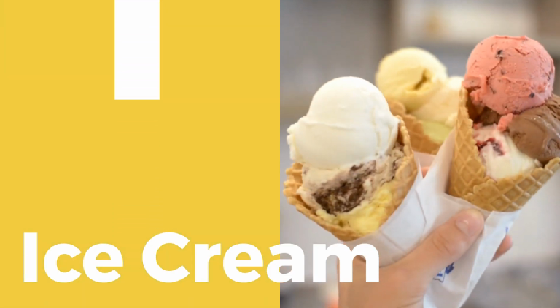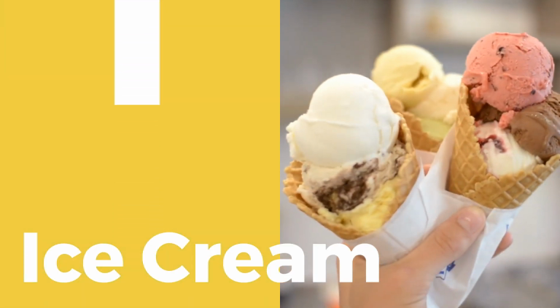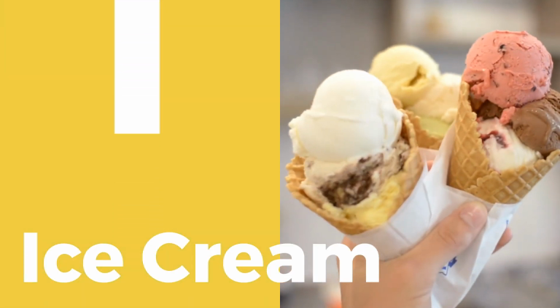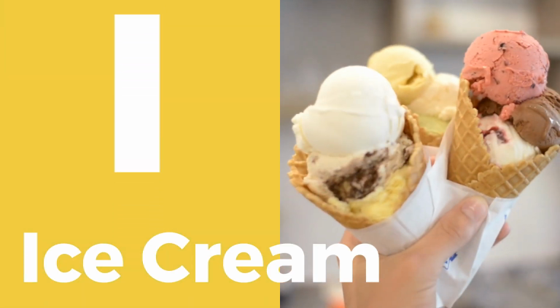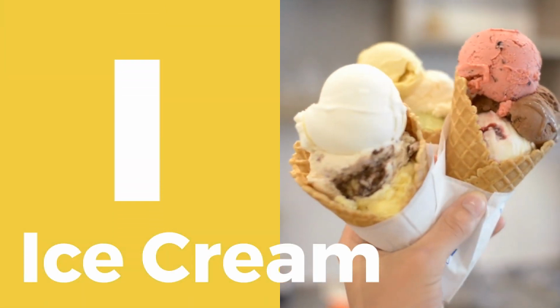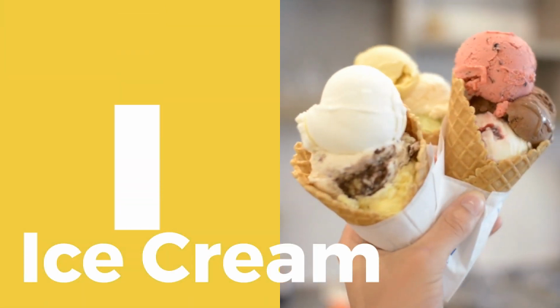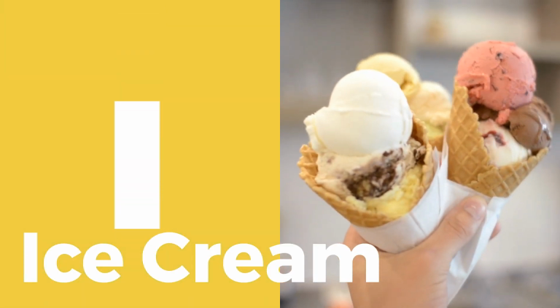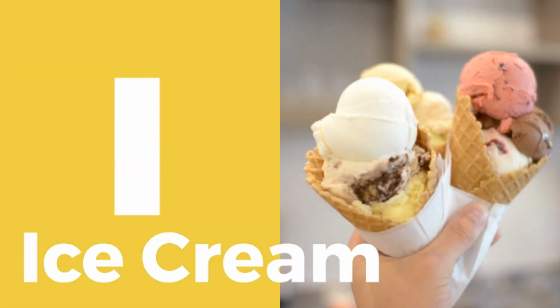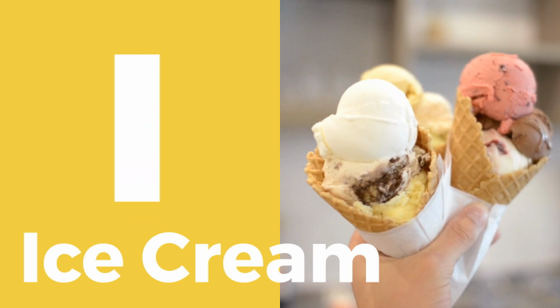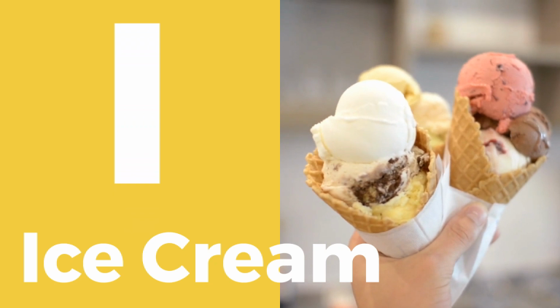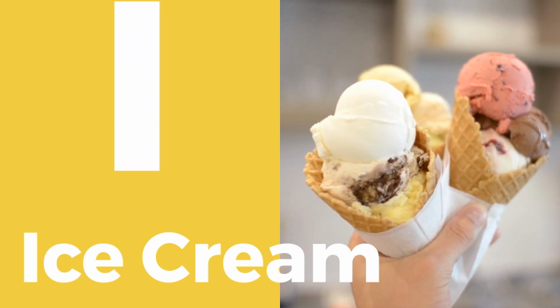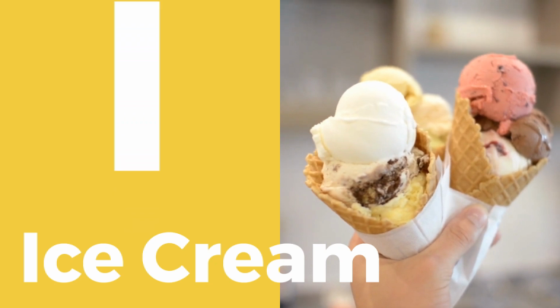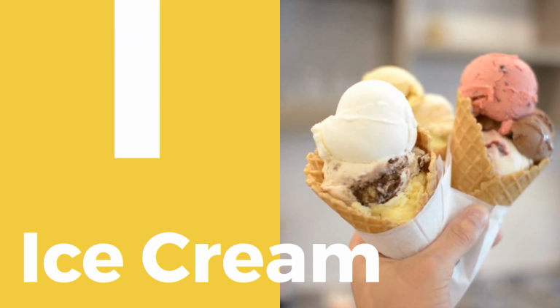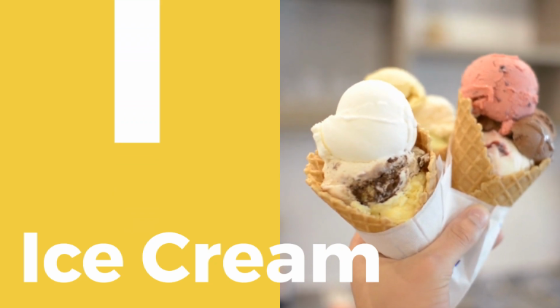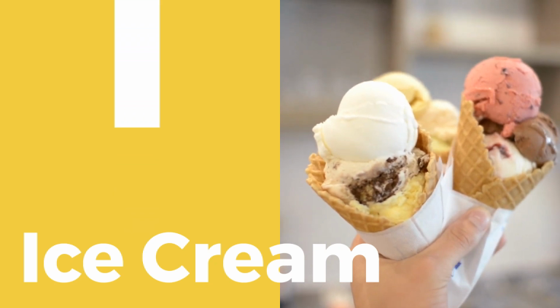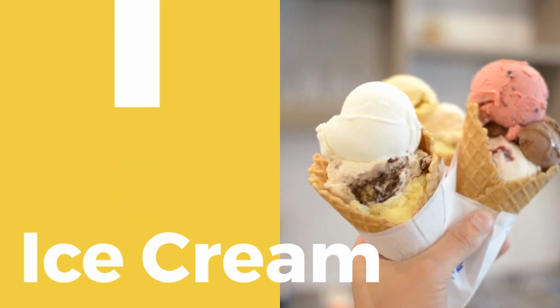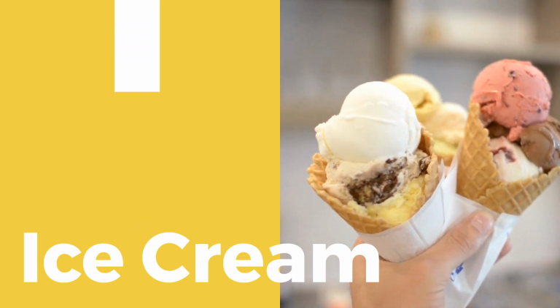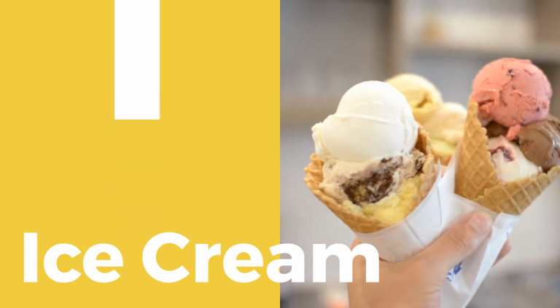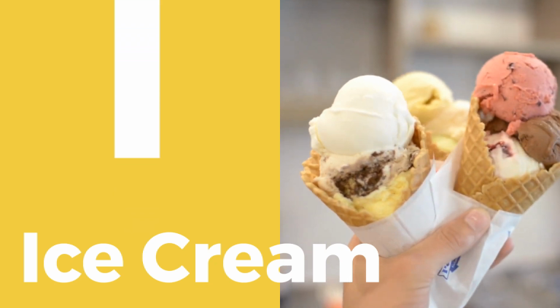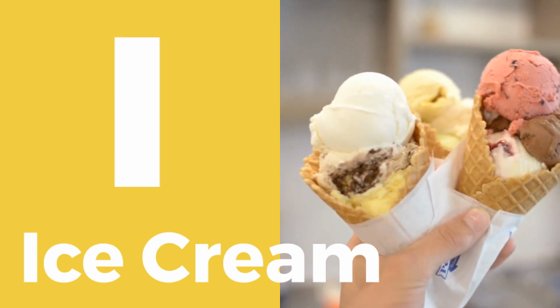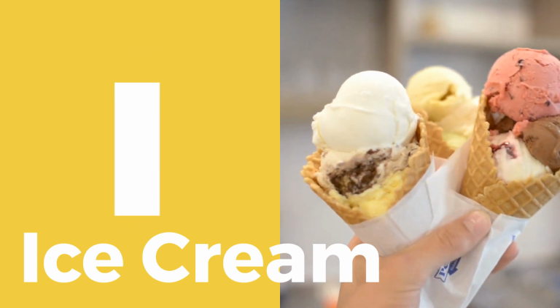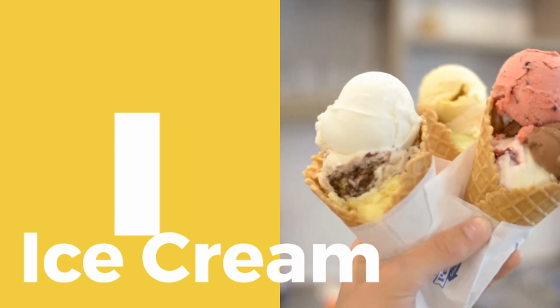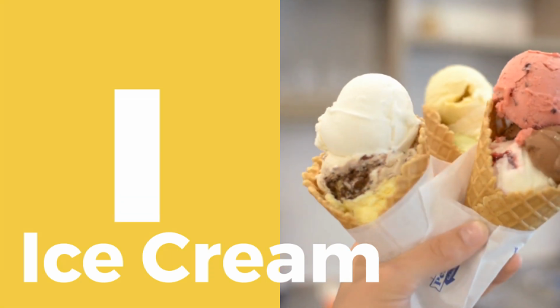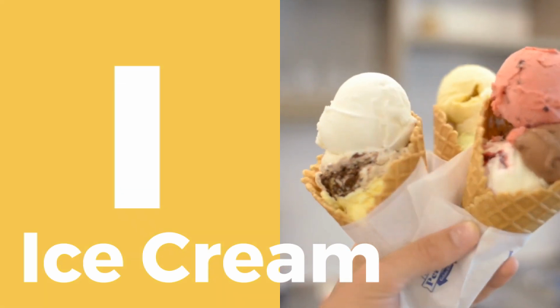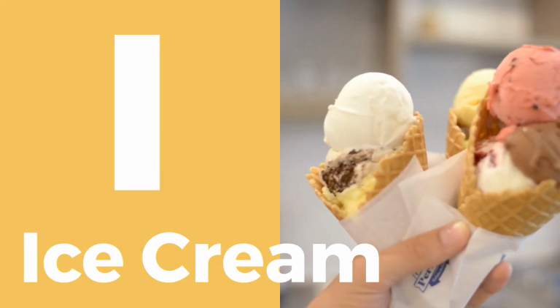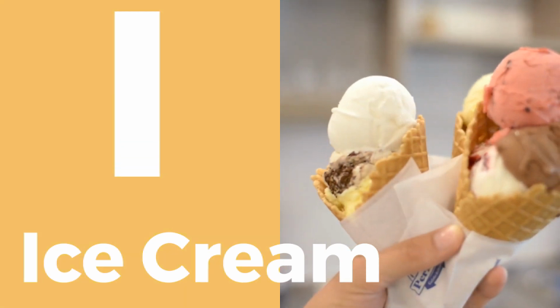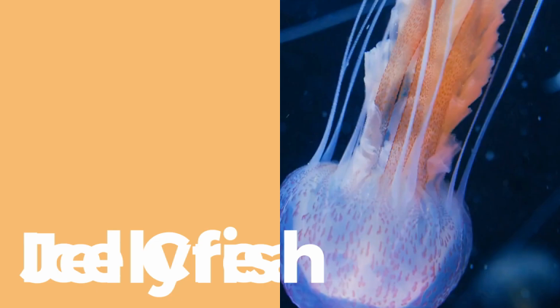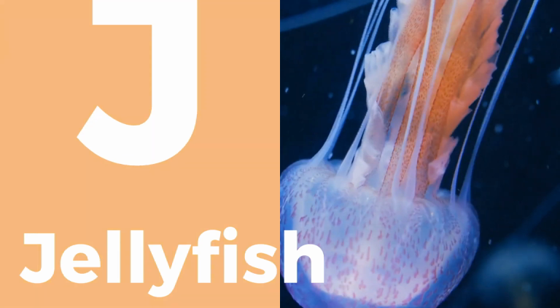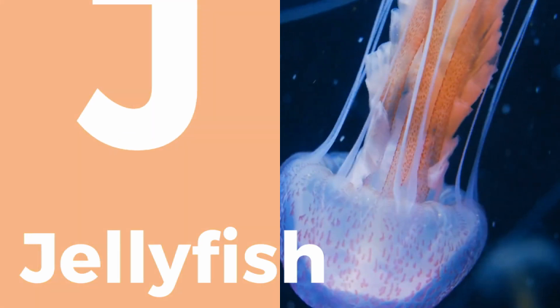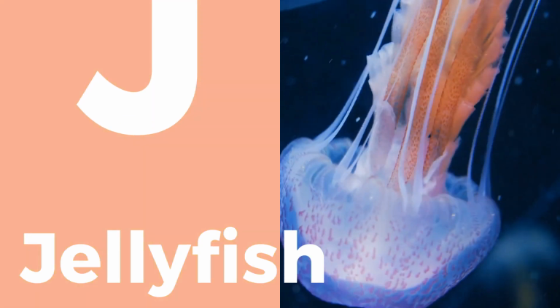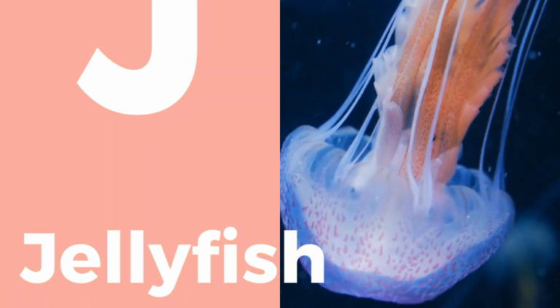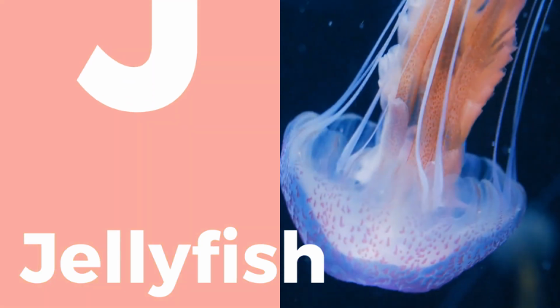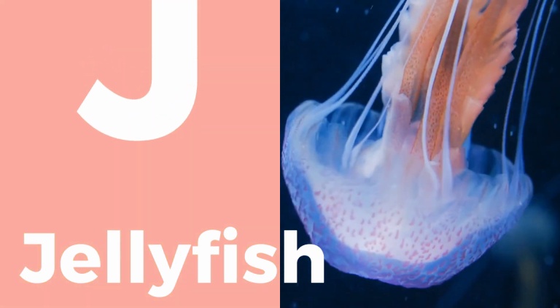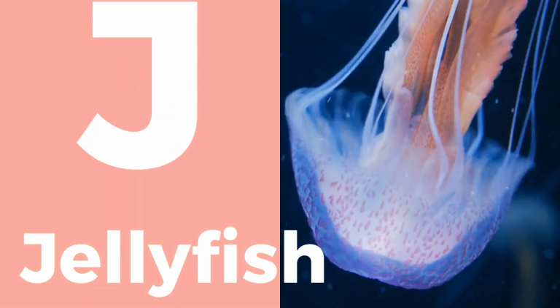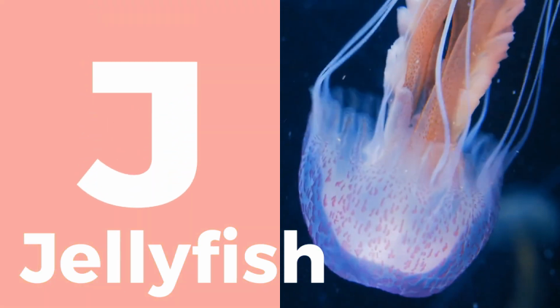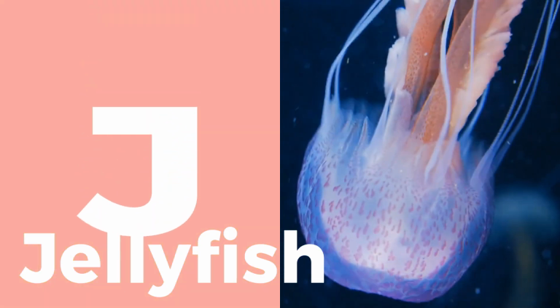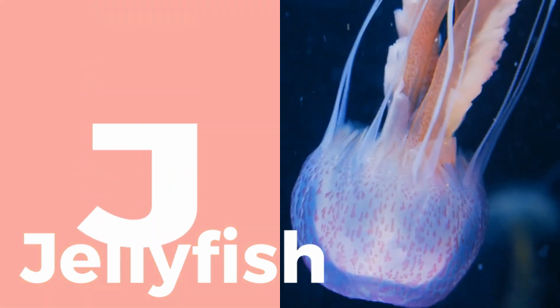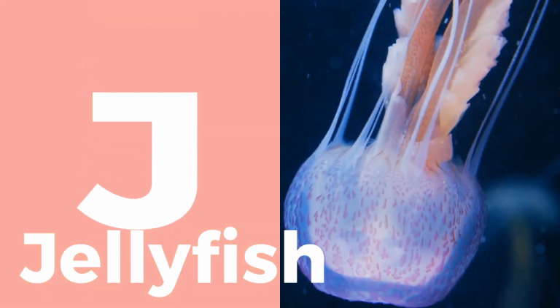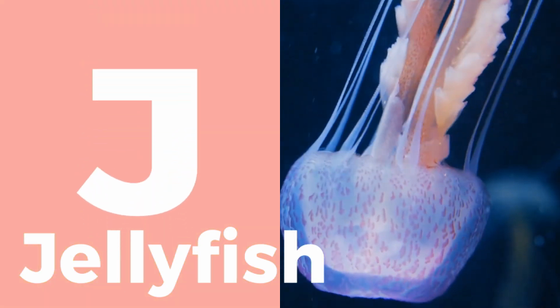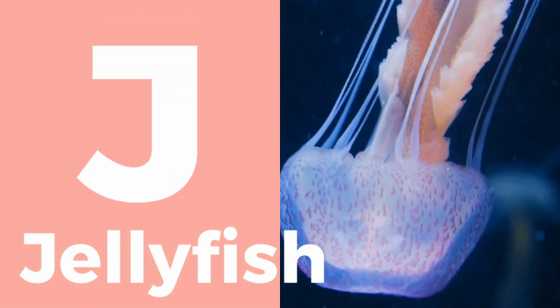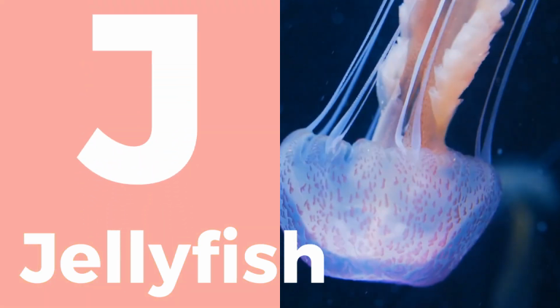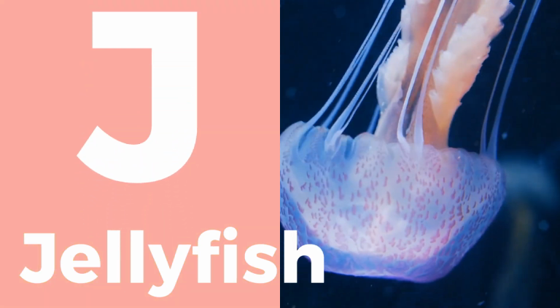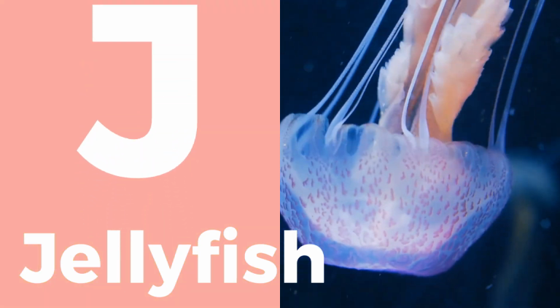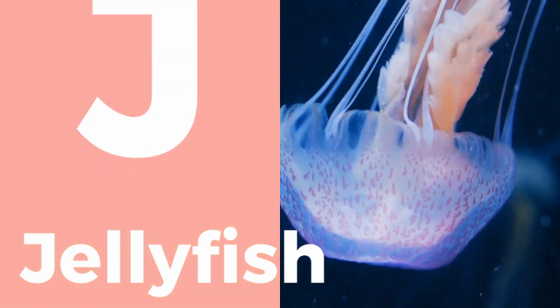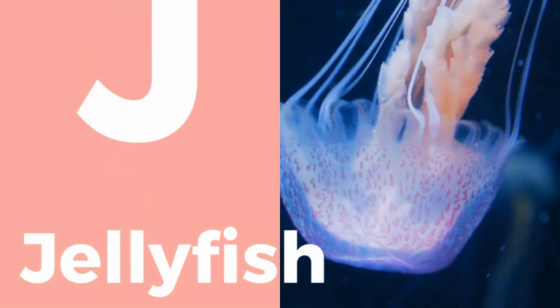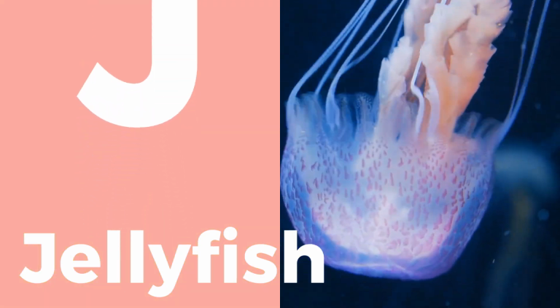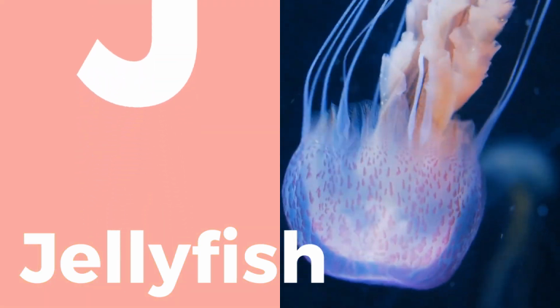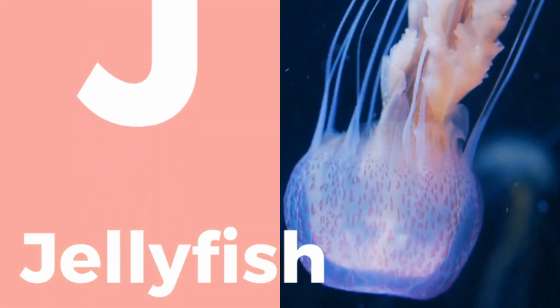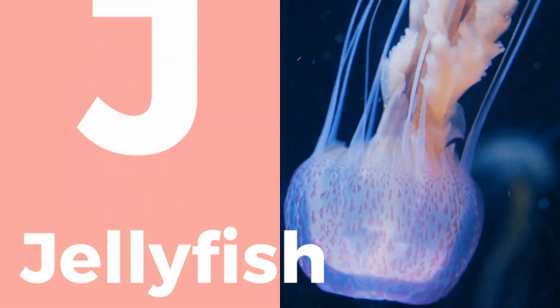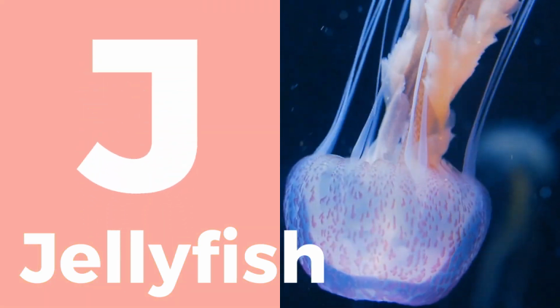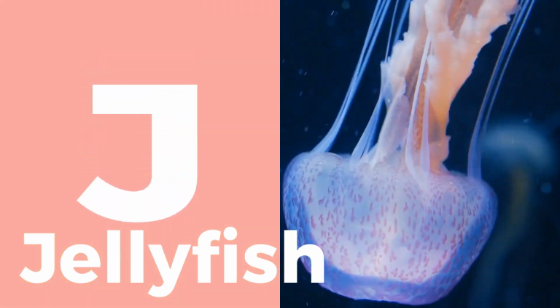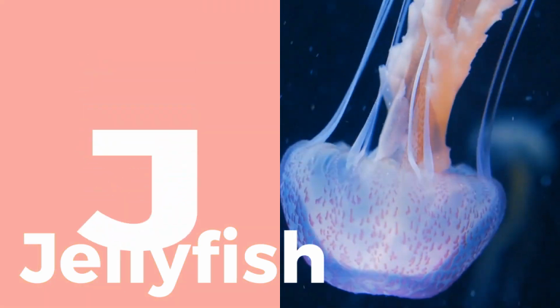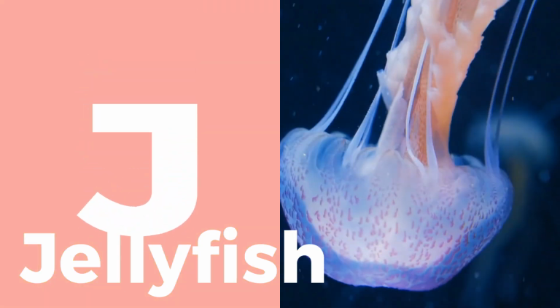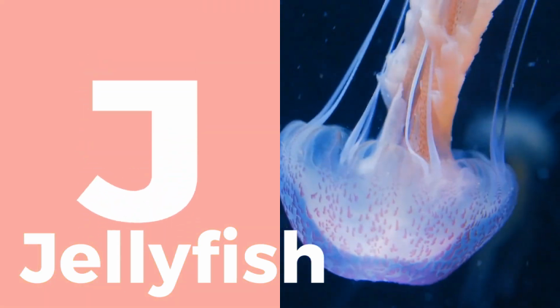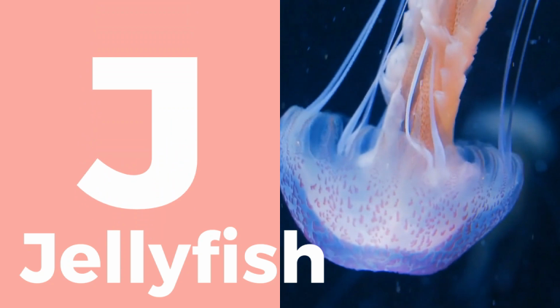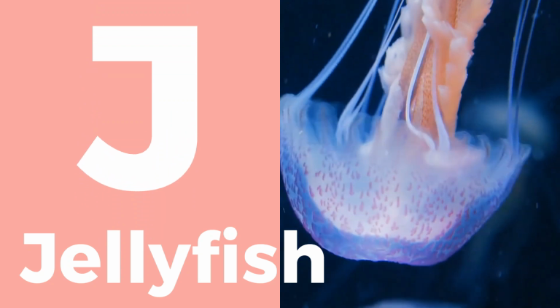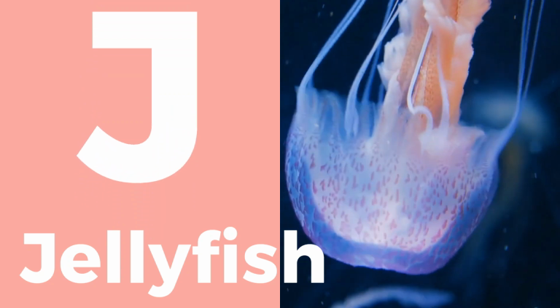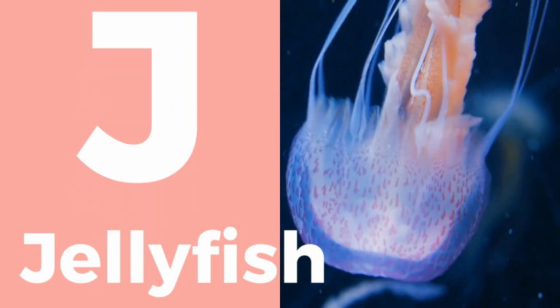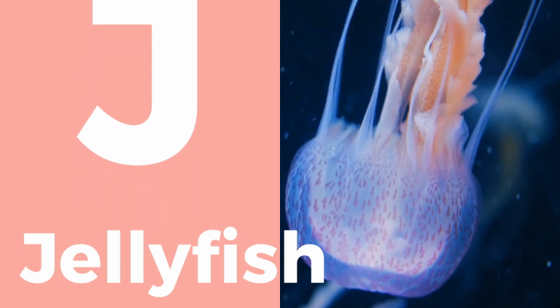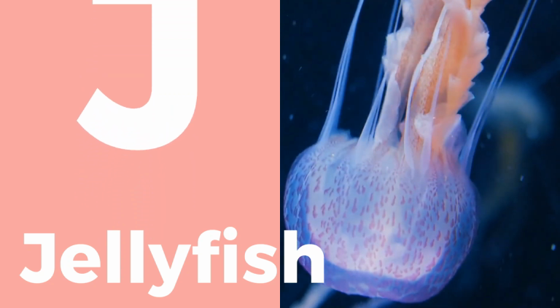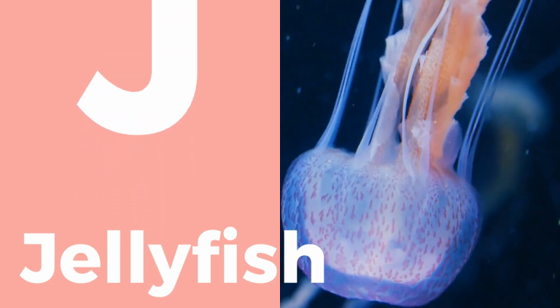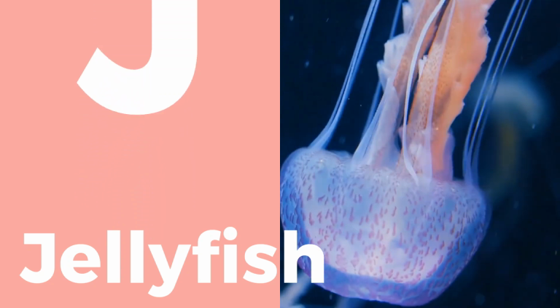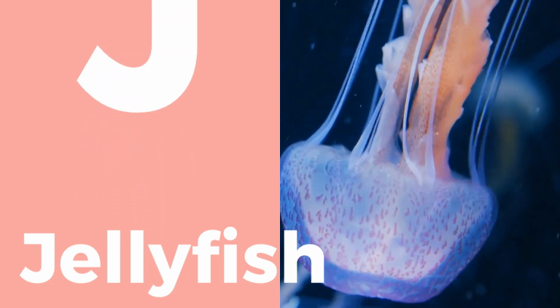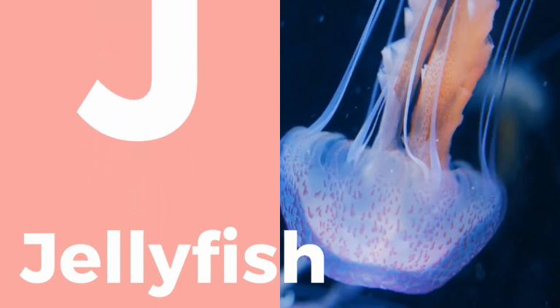a sweet treat to enjoy. J is for jellyfish, a fascinating creature of the sea.